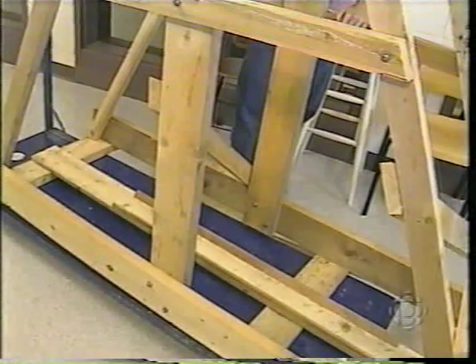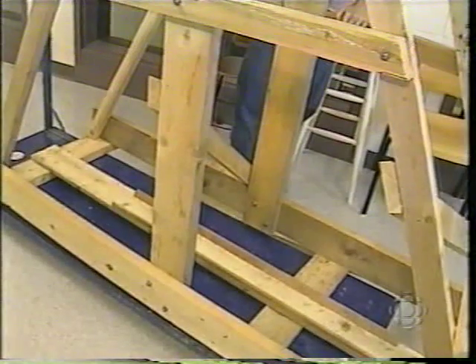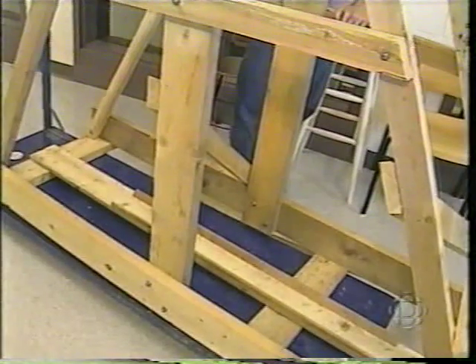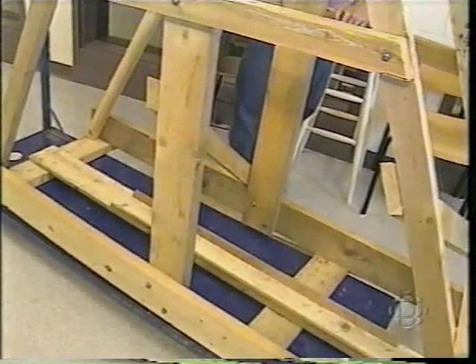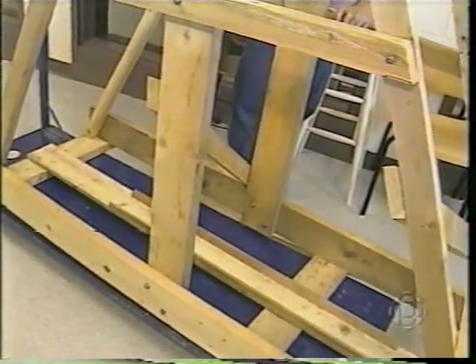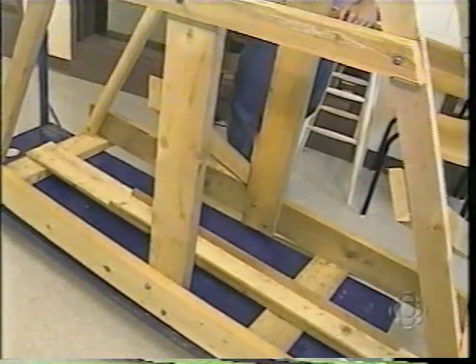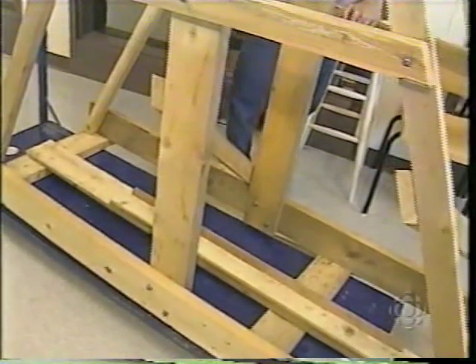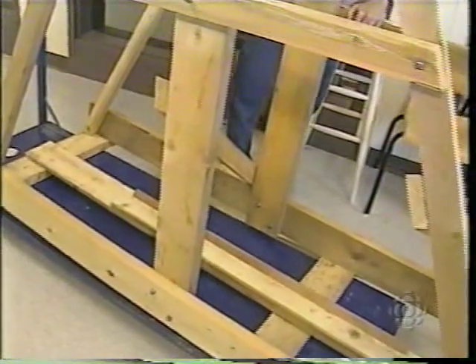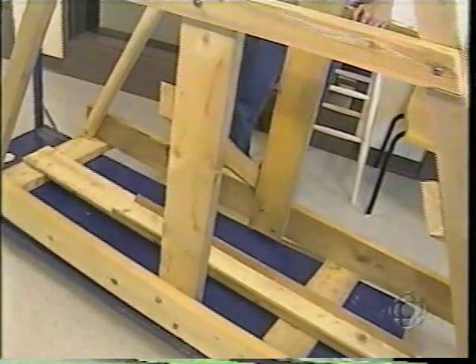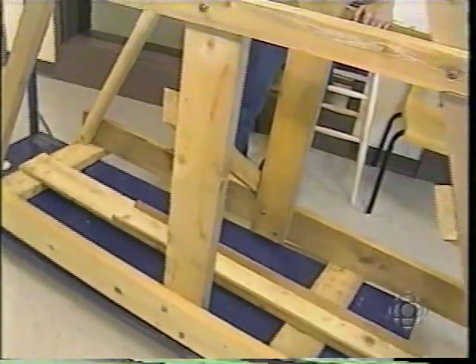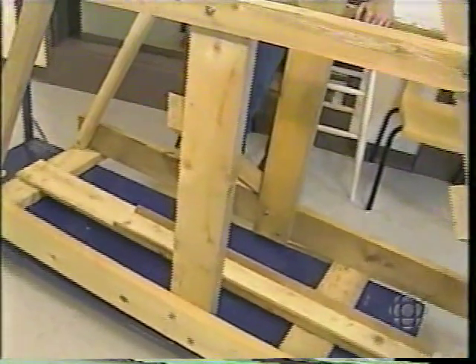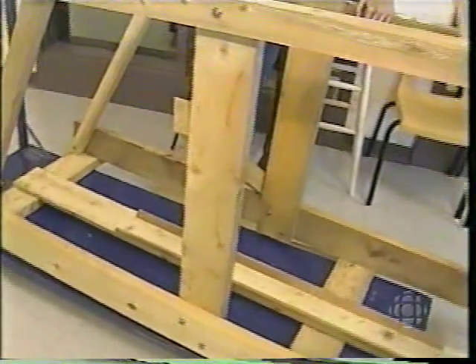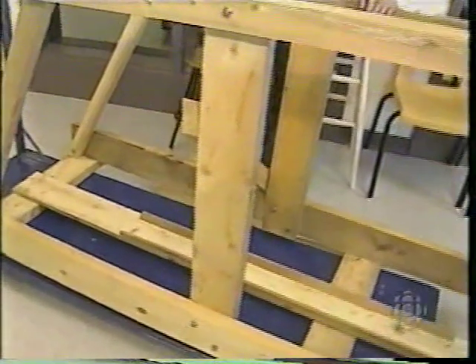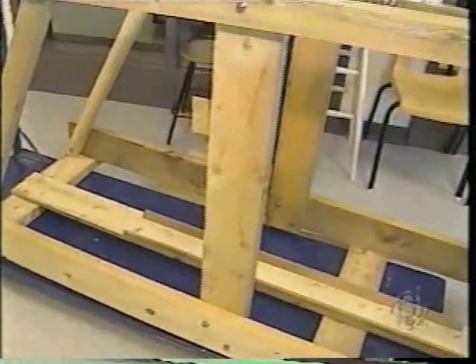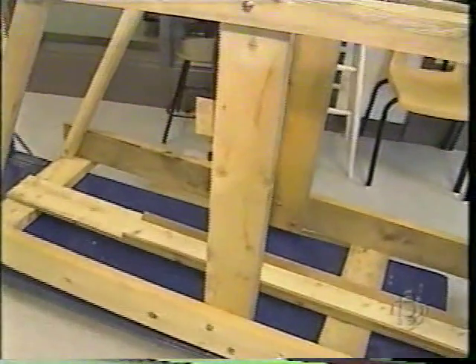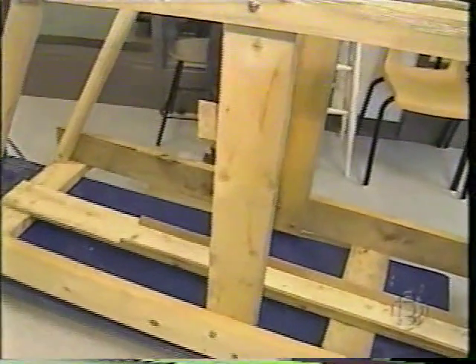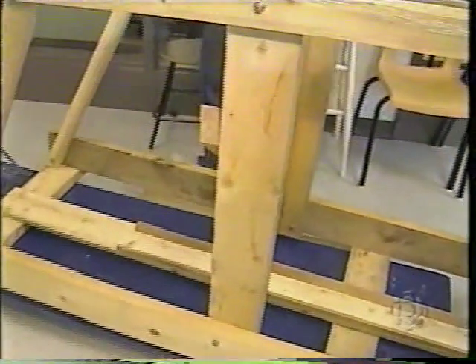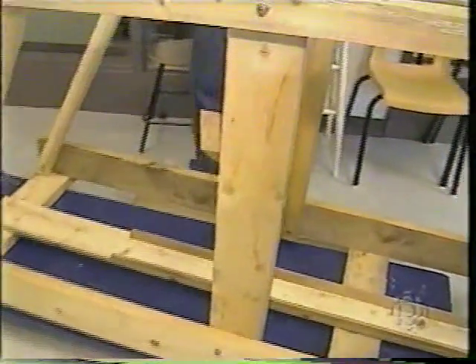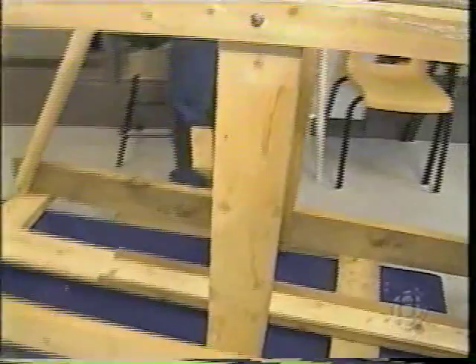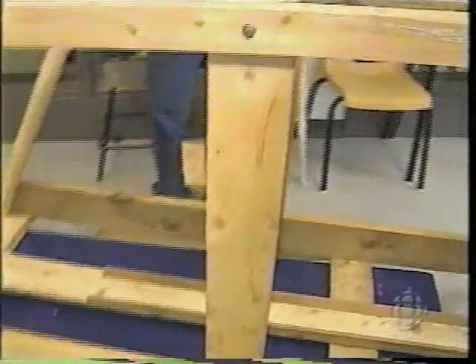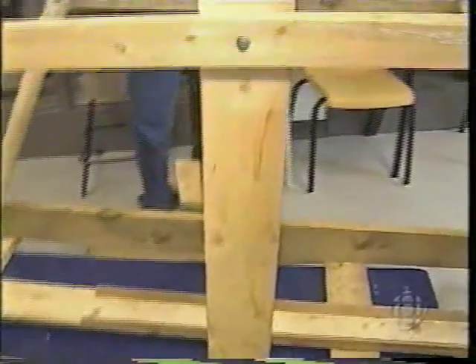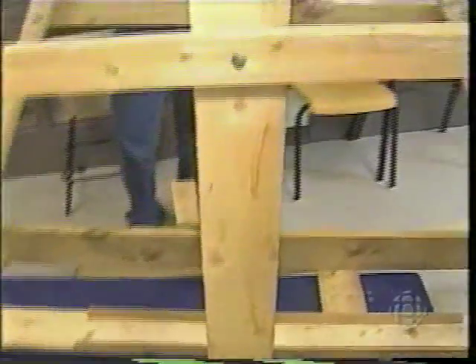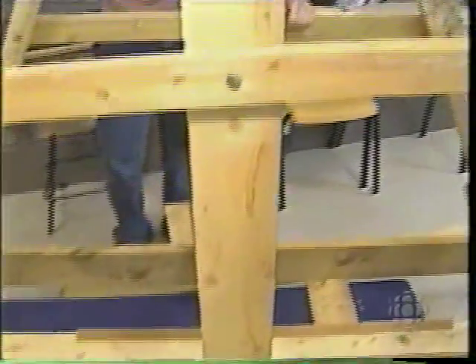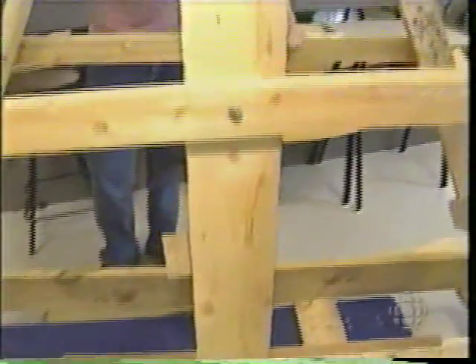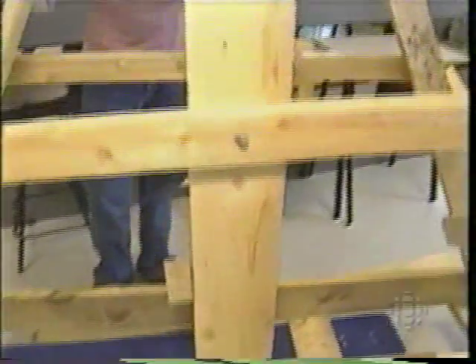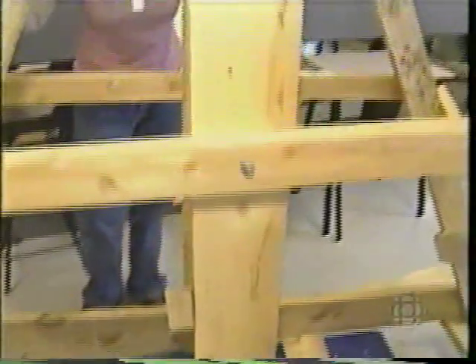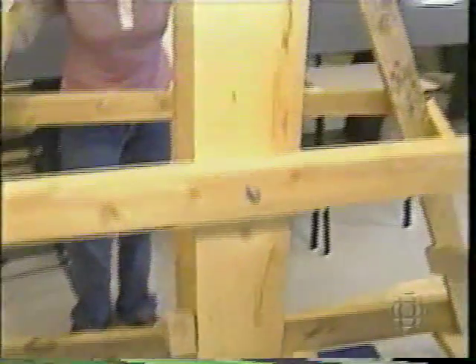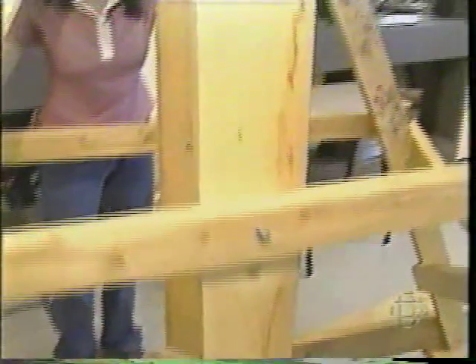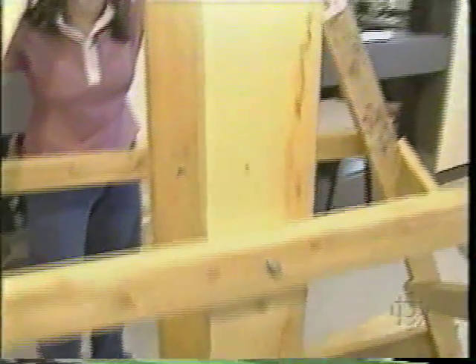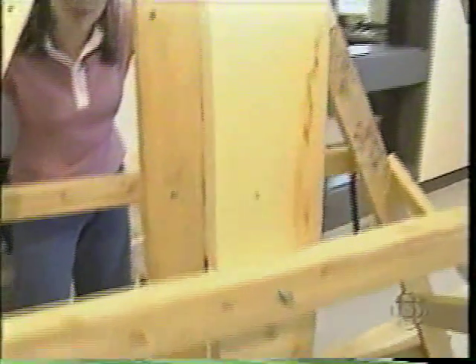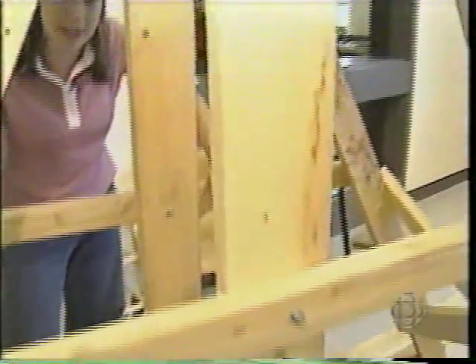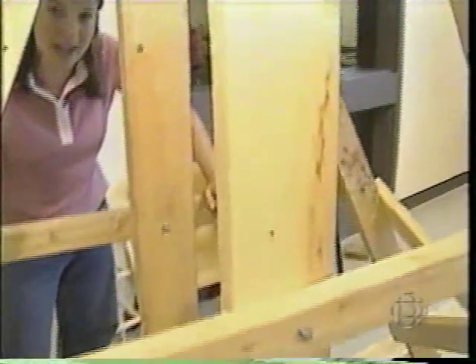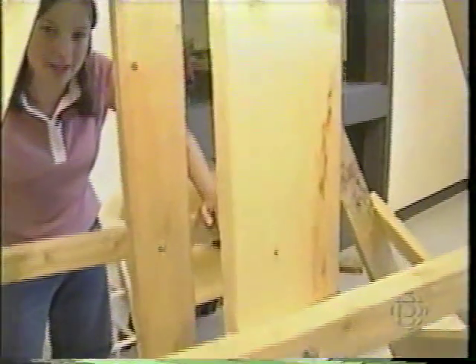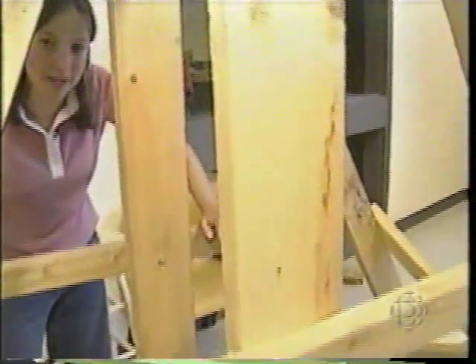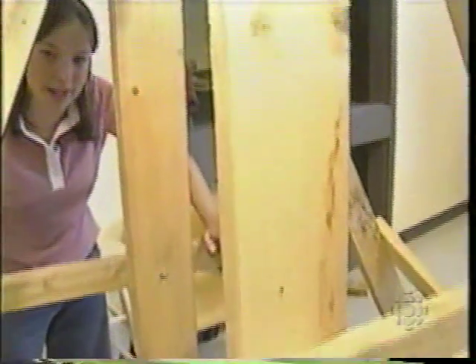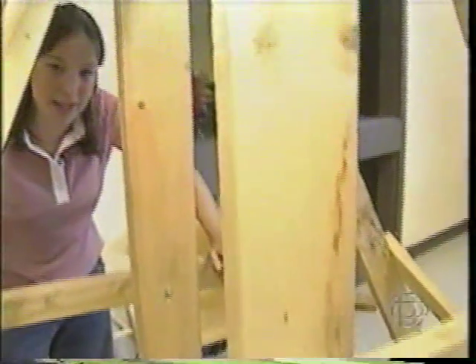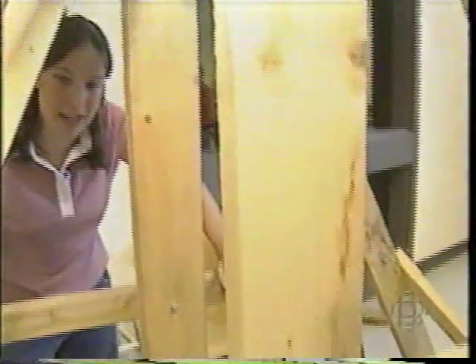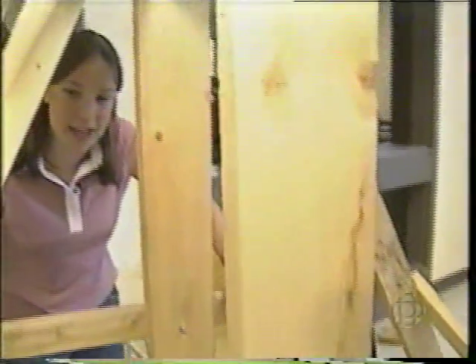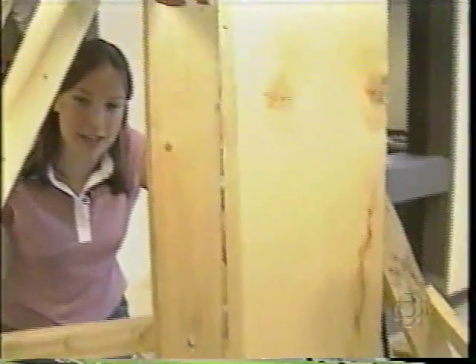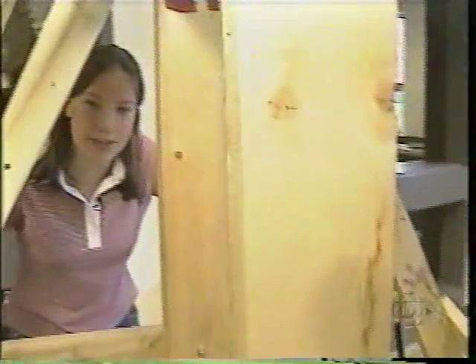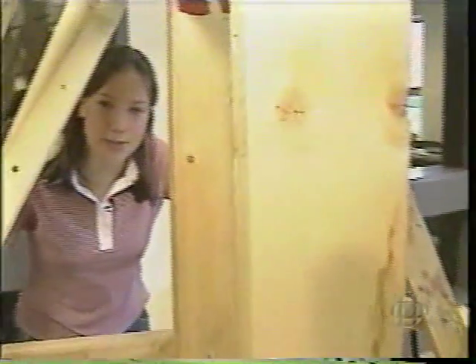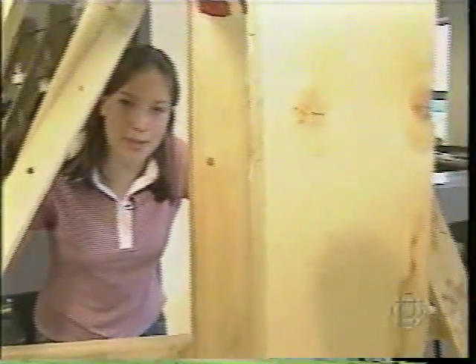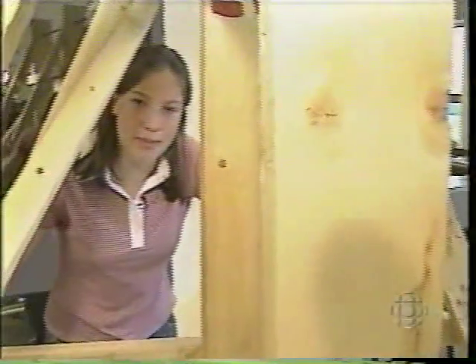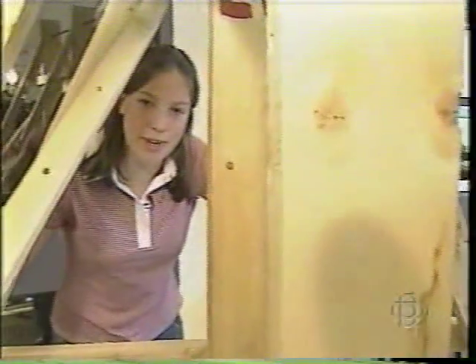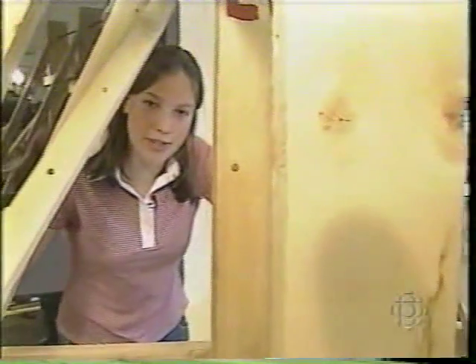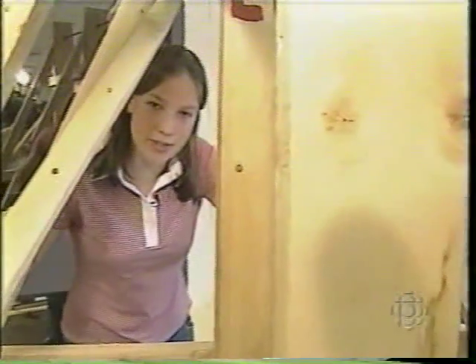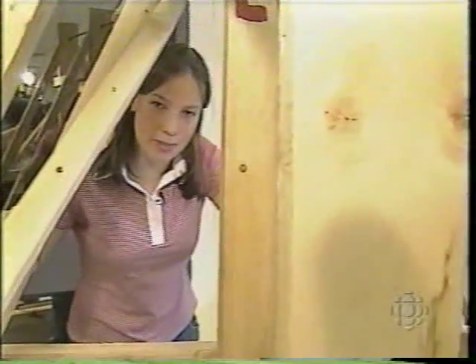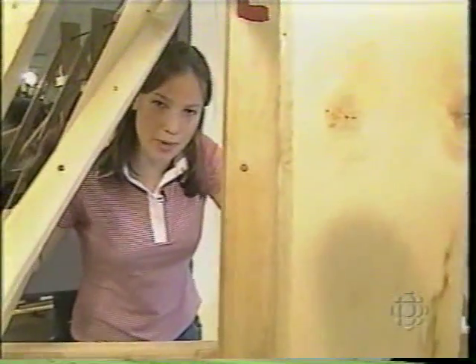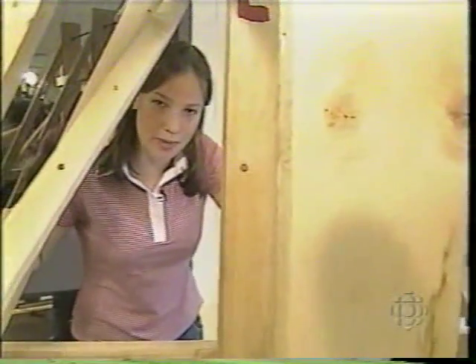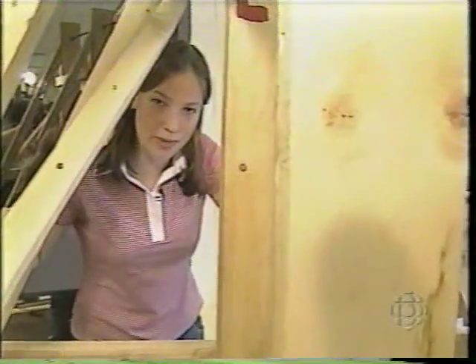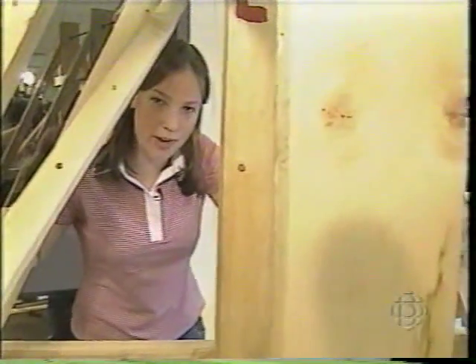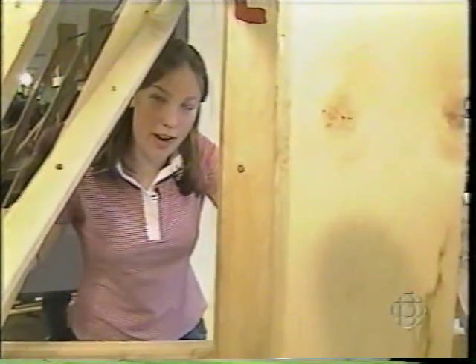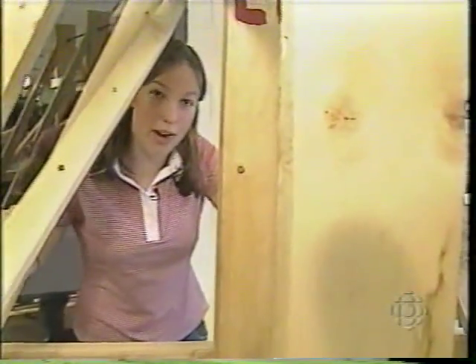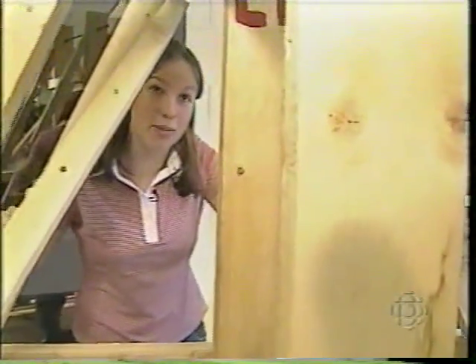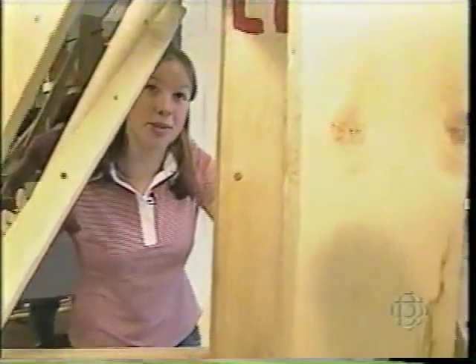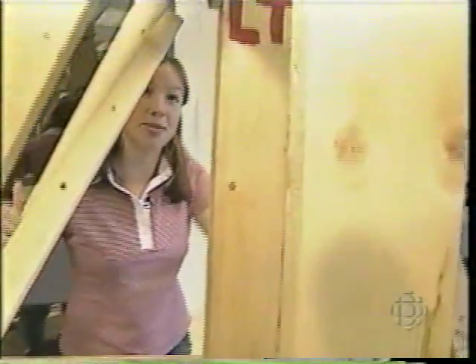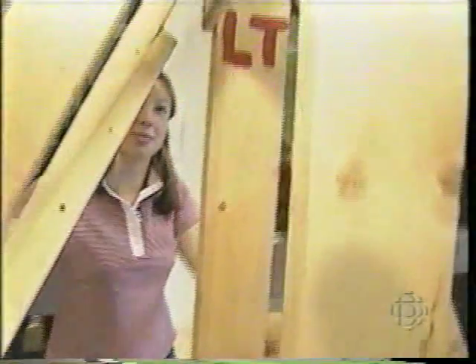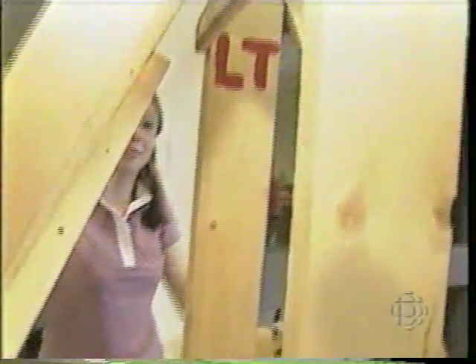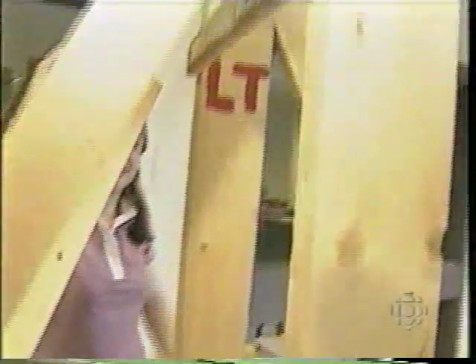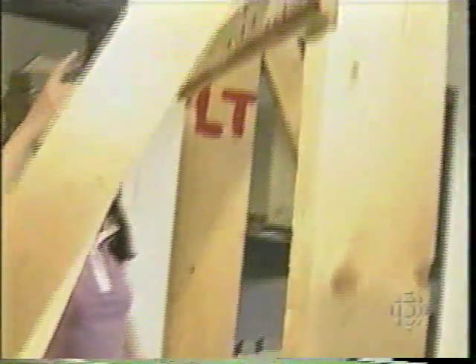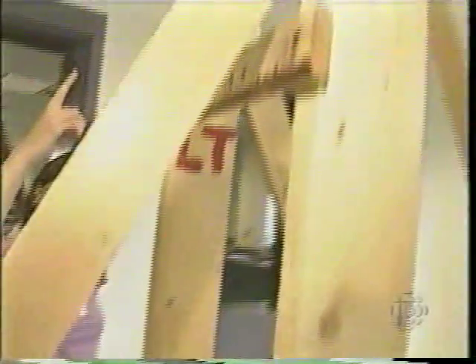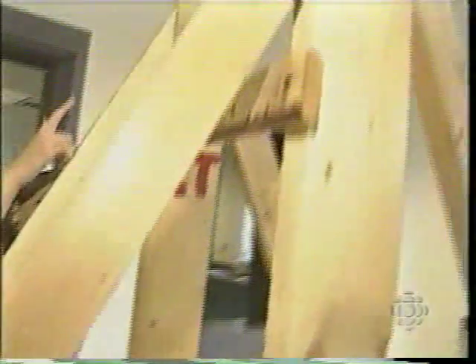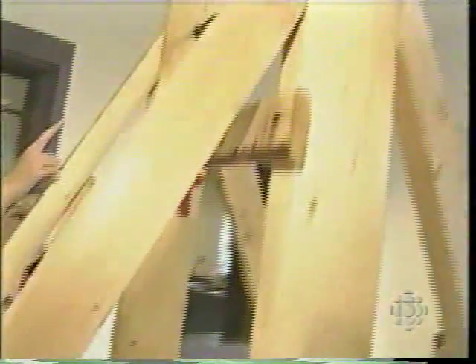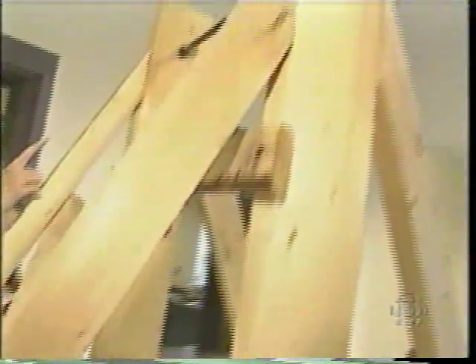When building our trebuchet, we first started by building A-frames for either side of it. These will be the major support for our arm, which will be placed here.